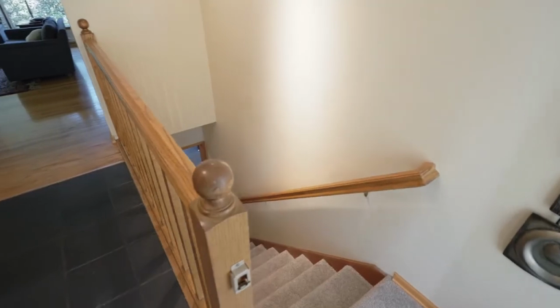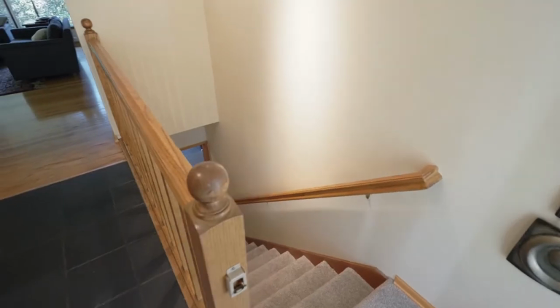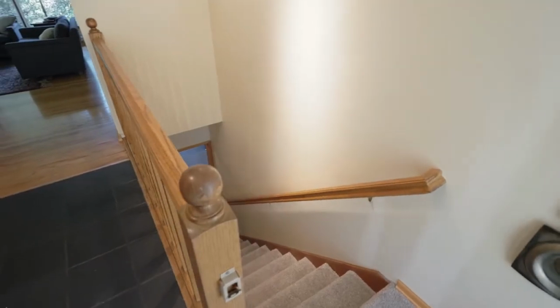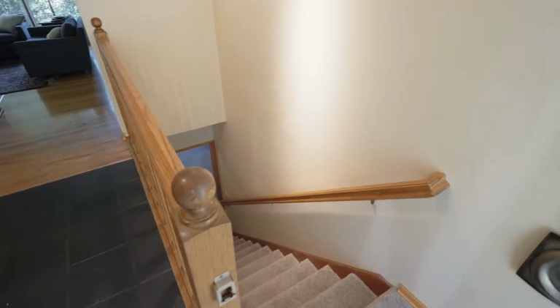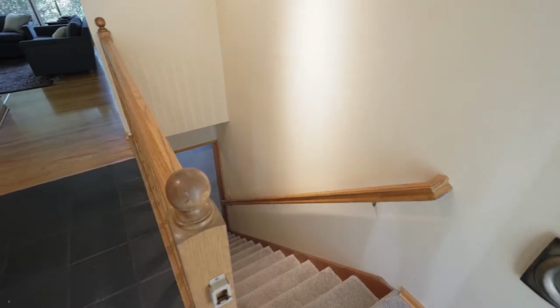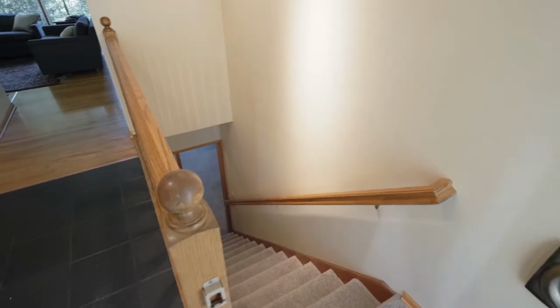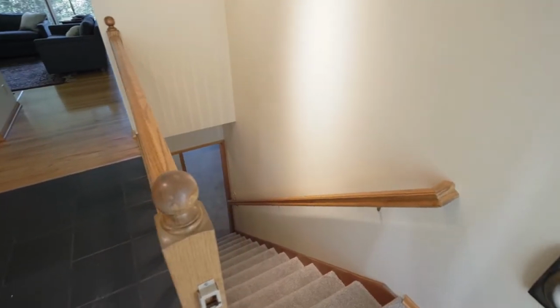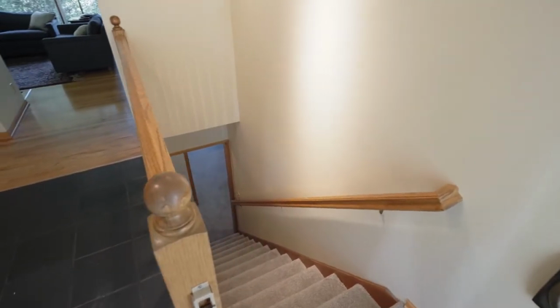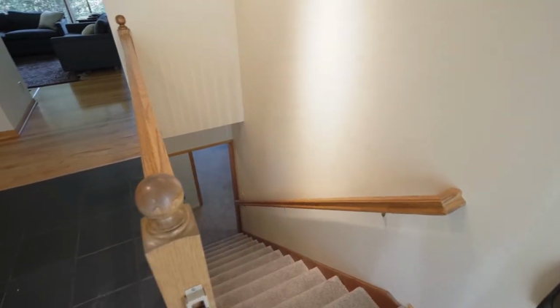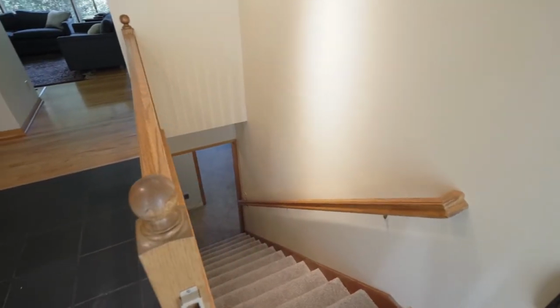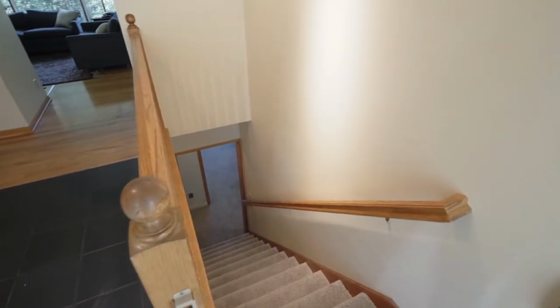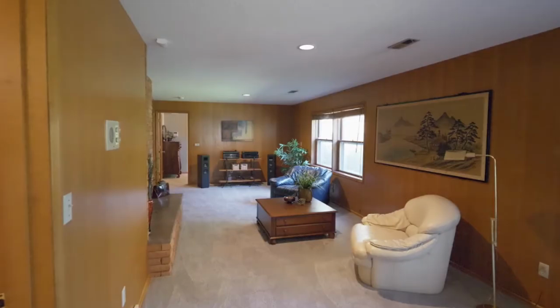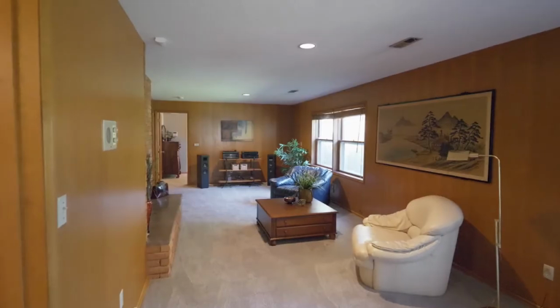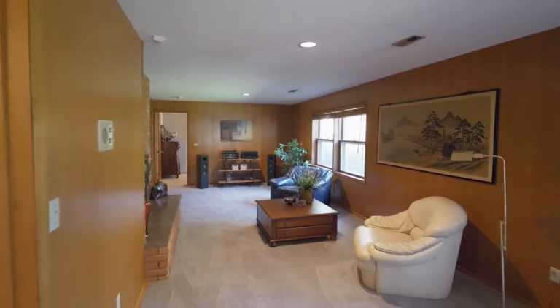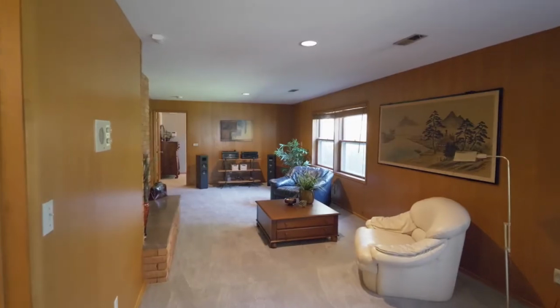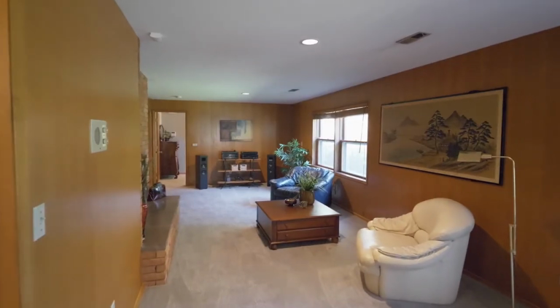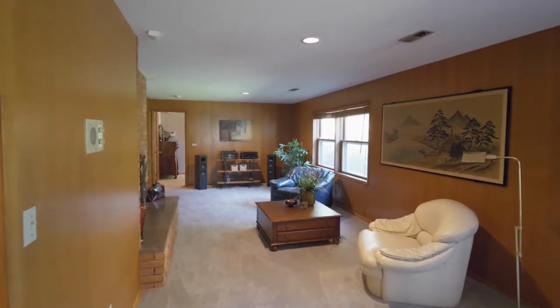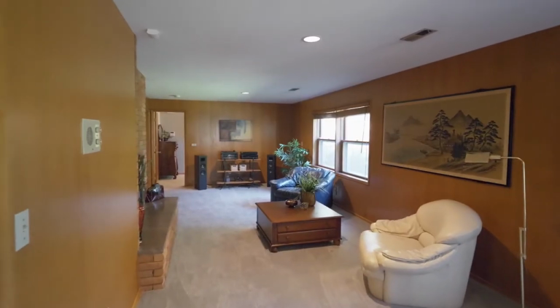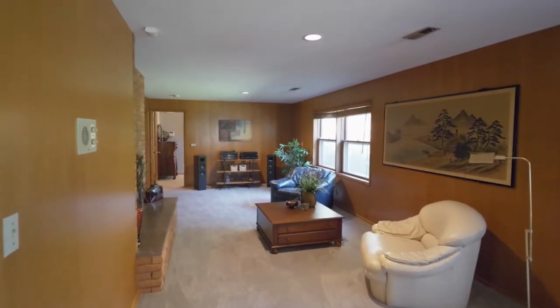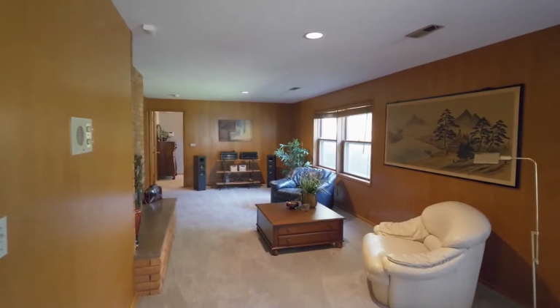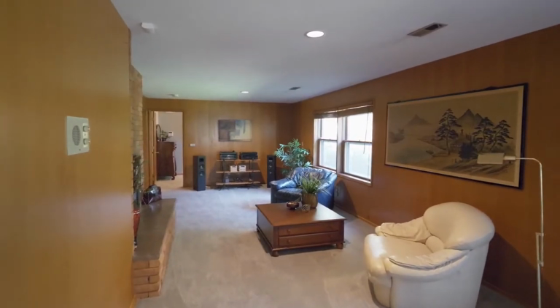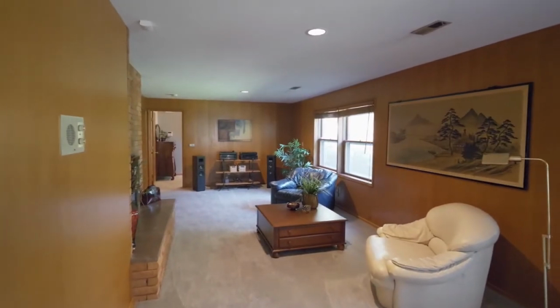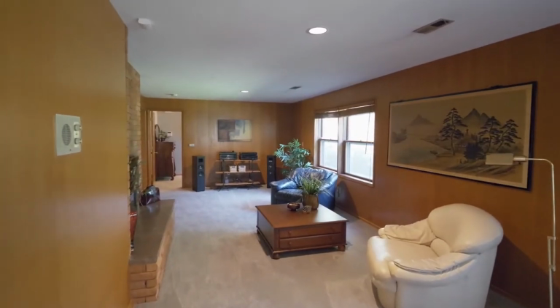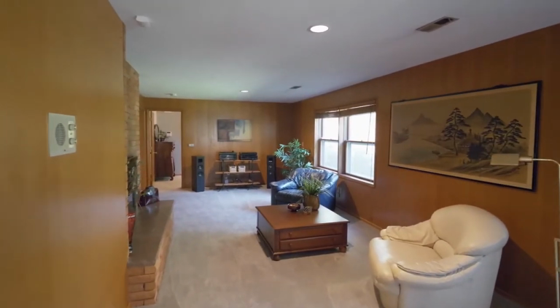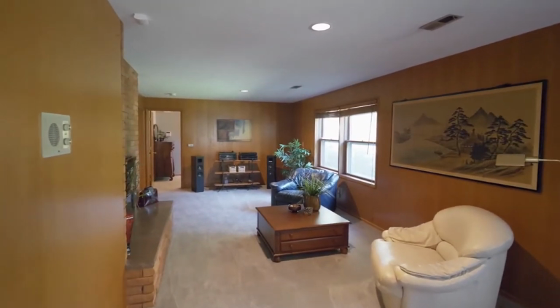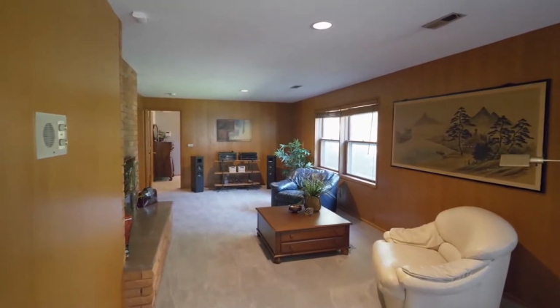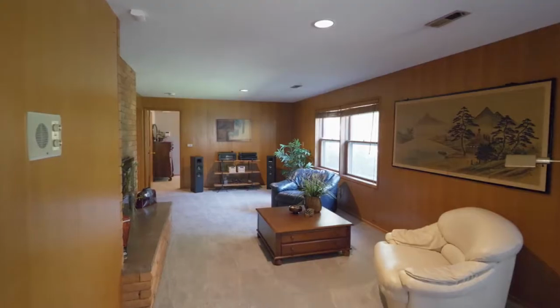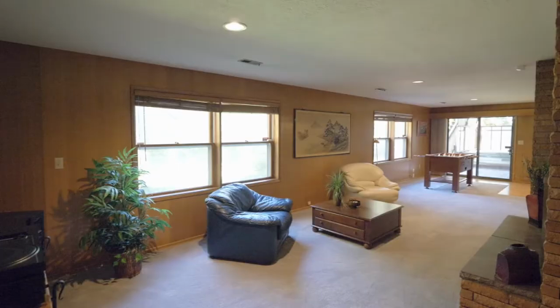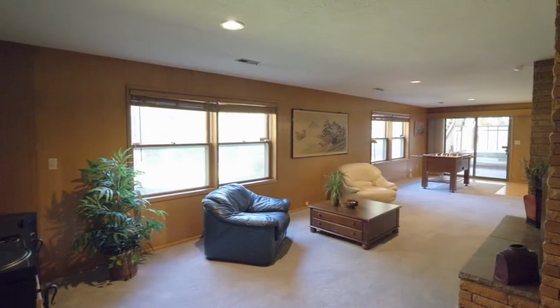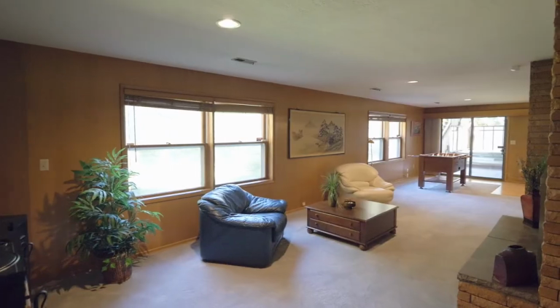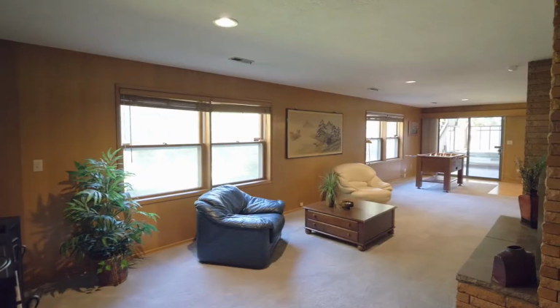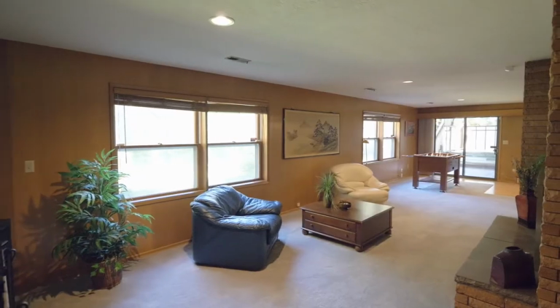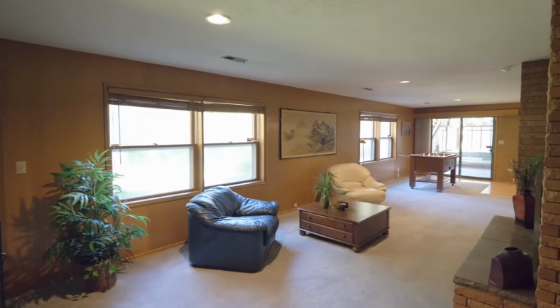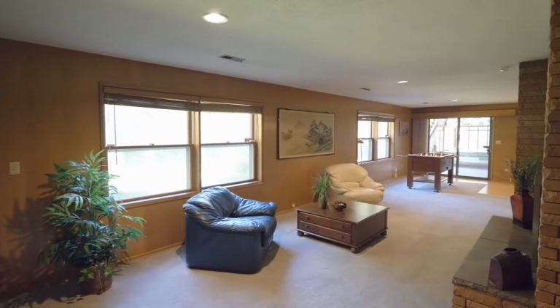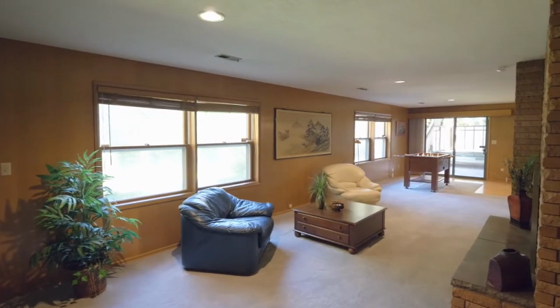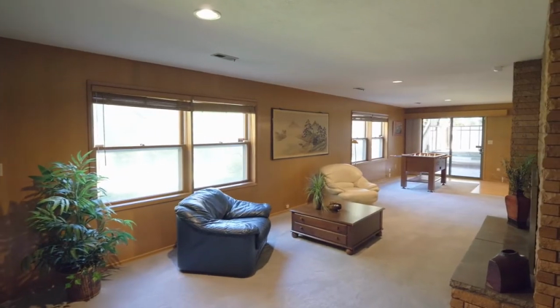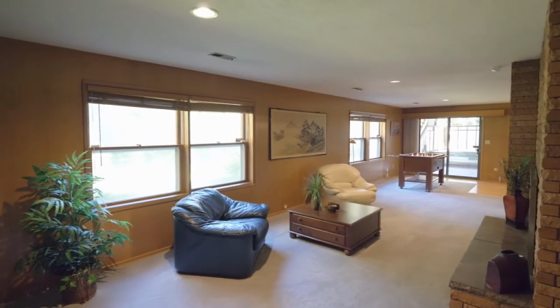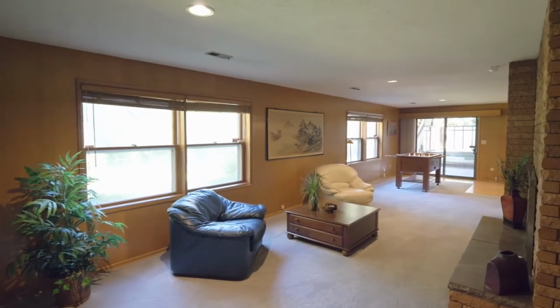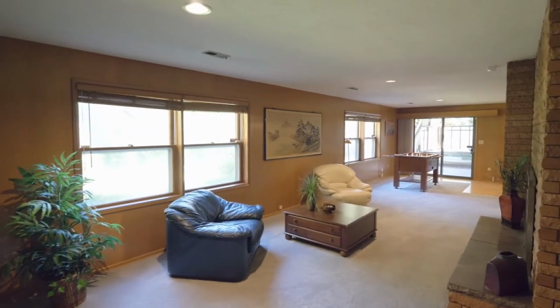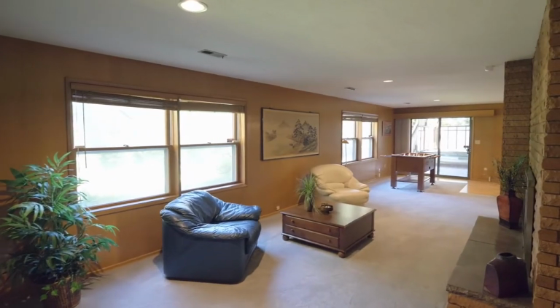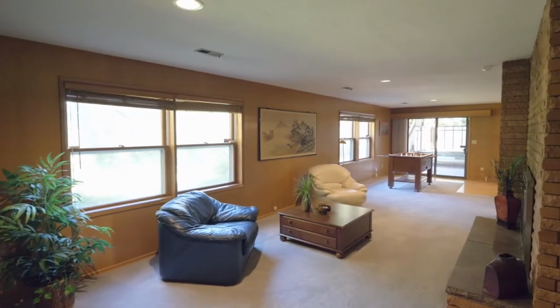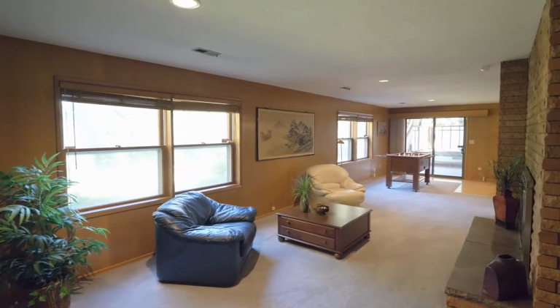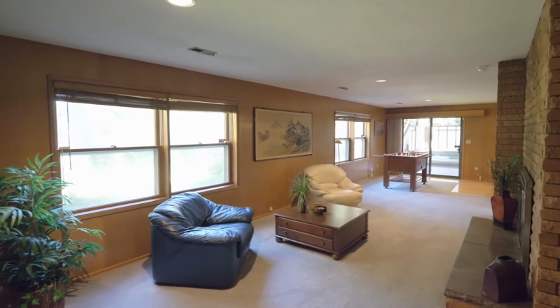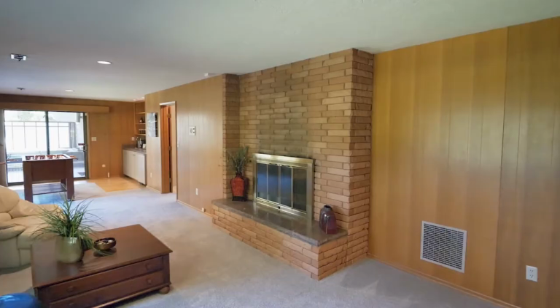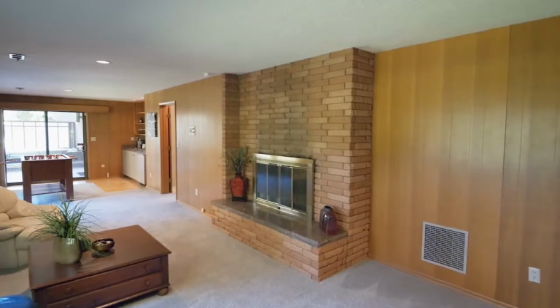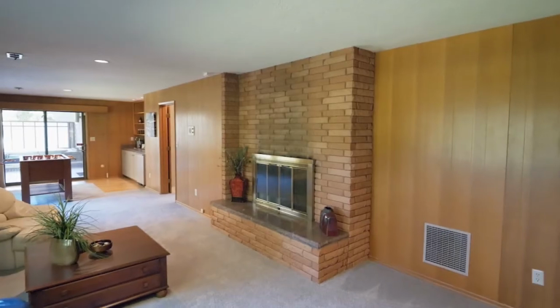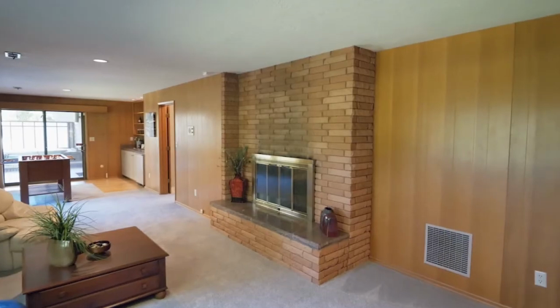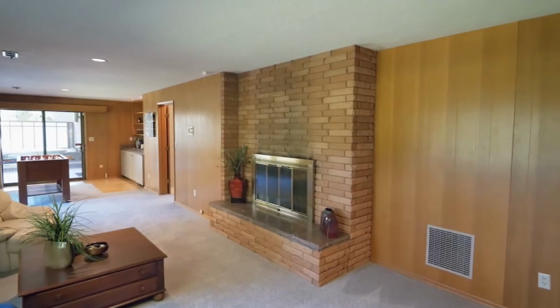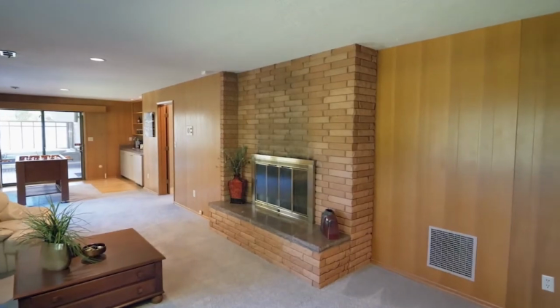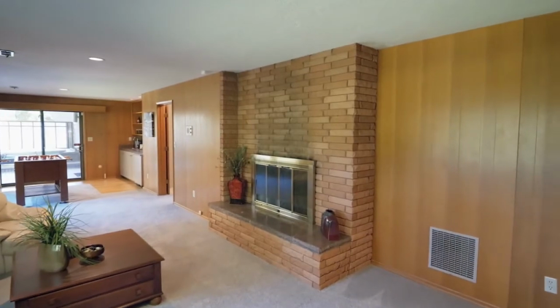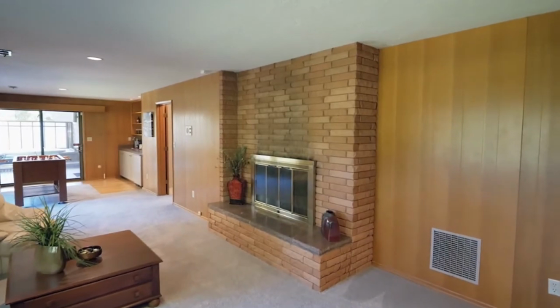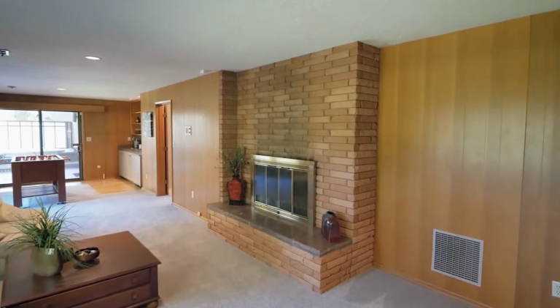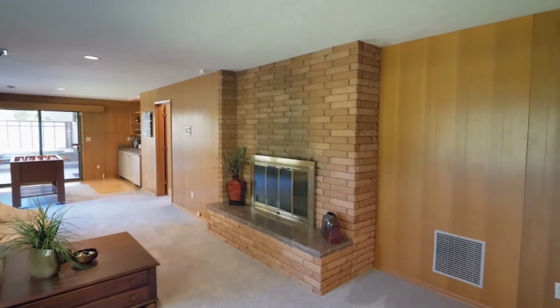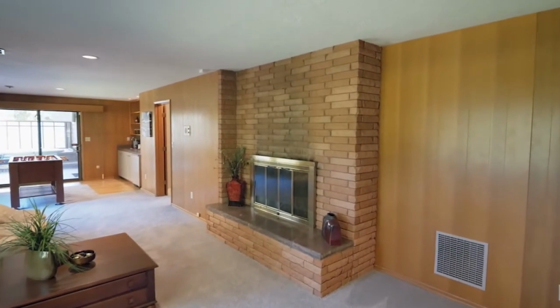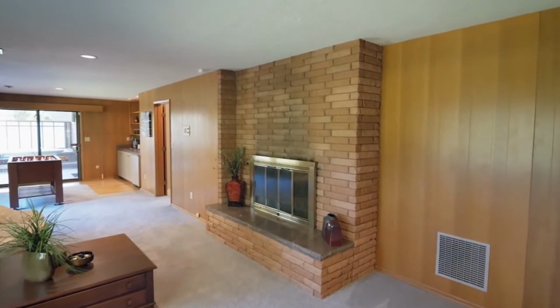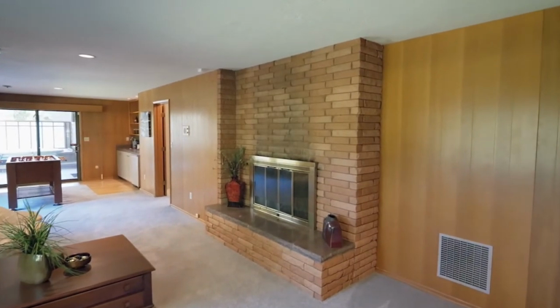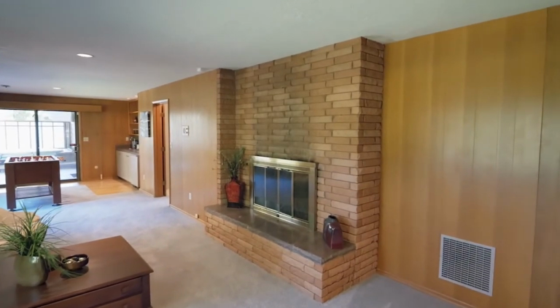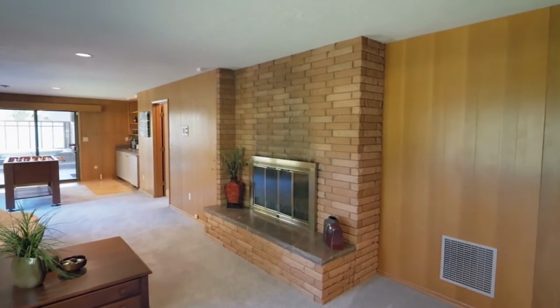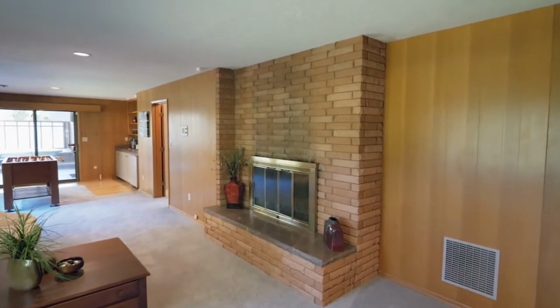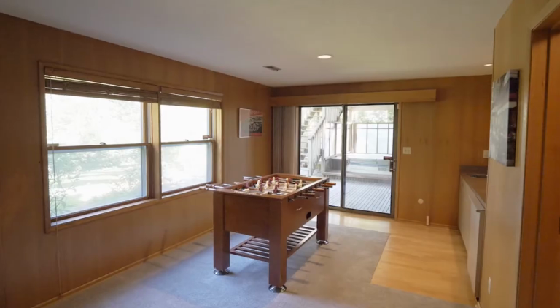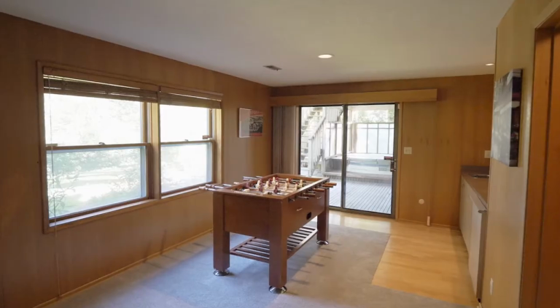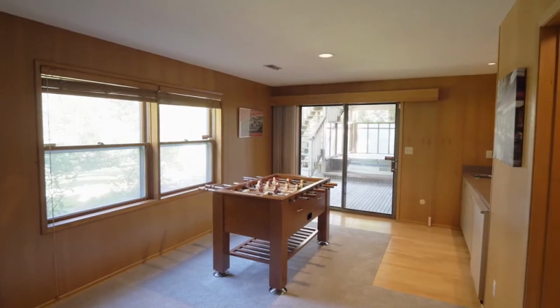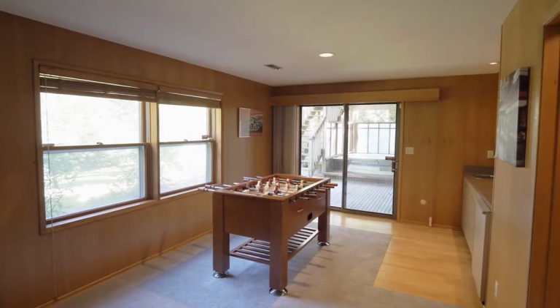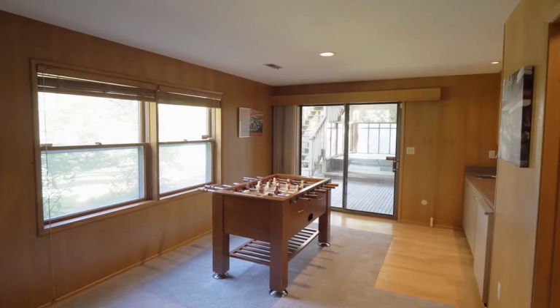On the lower level, enjoy beautiful new carpet, new interior paint, a cozy fireplace, plus a wet bar.